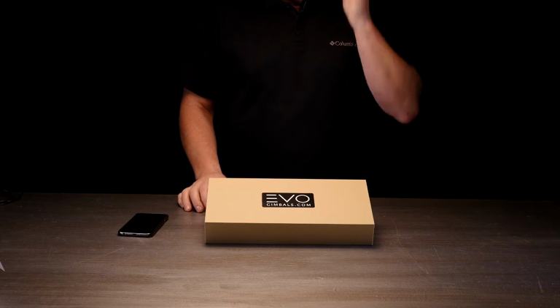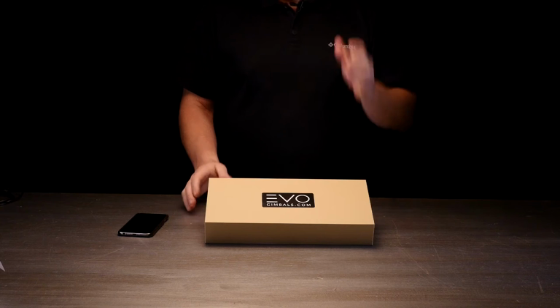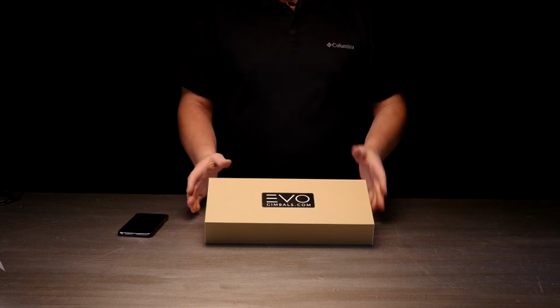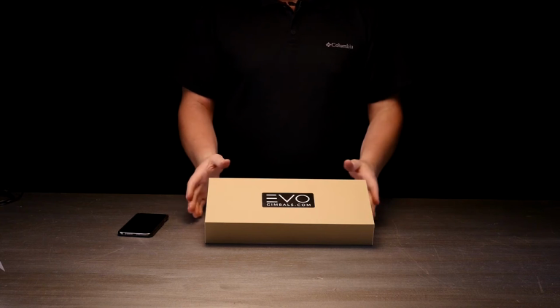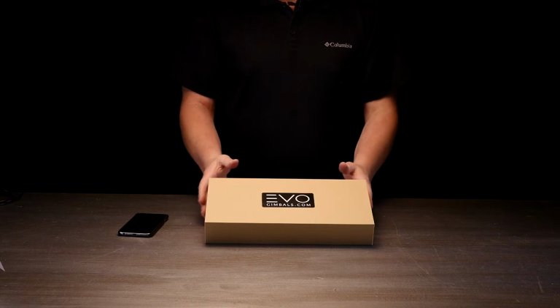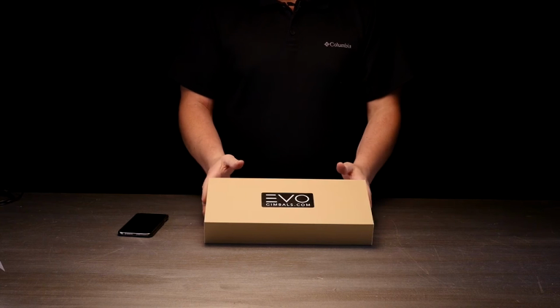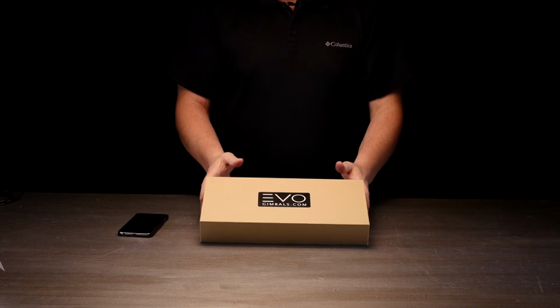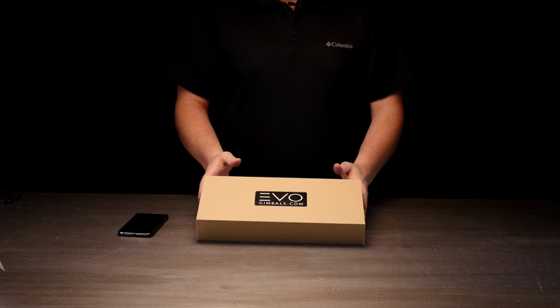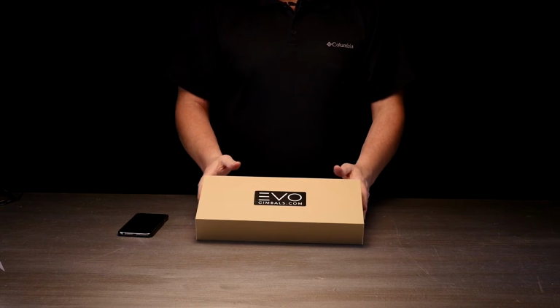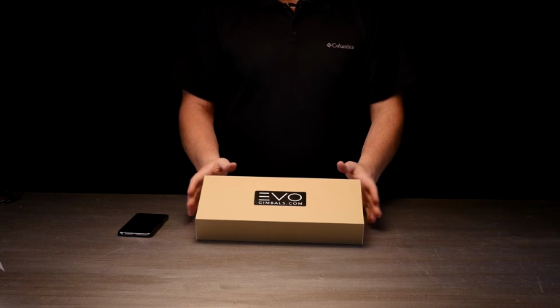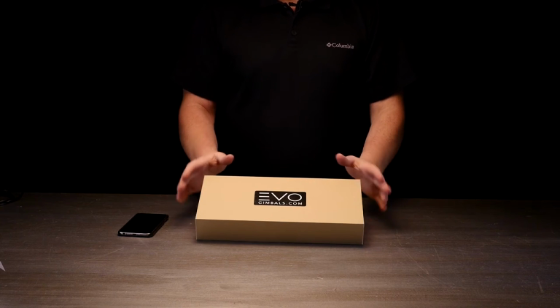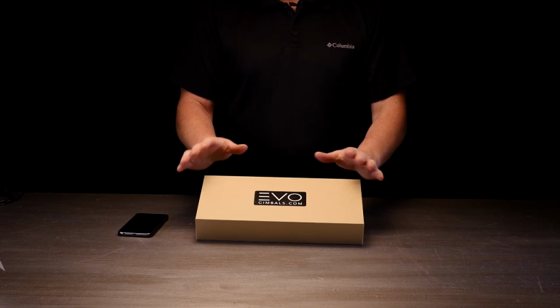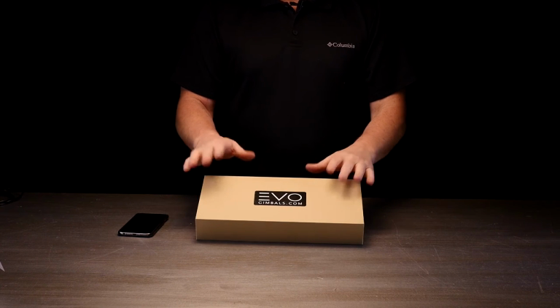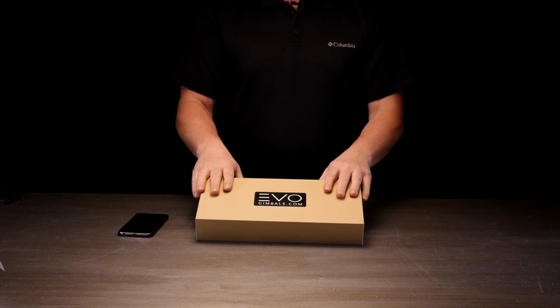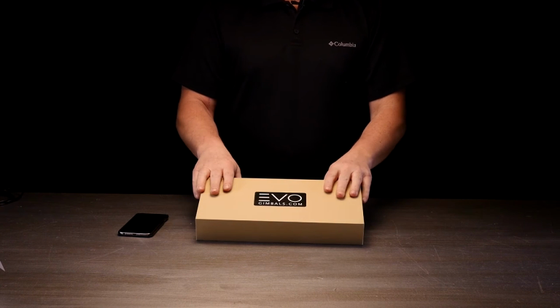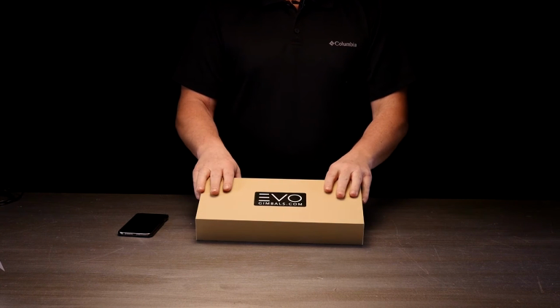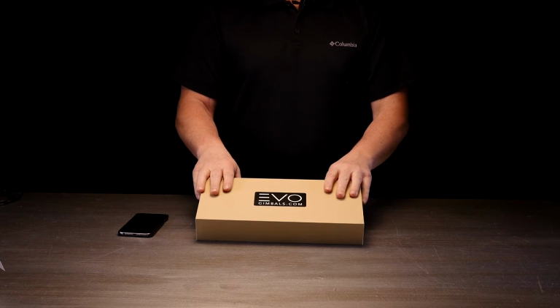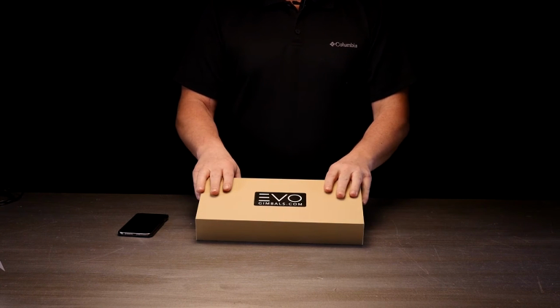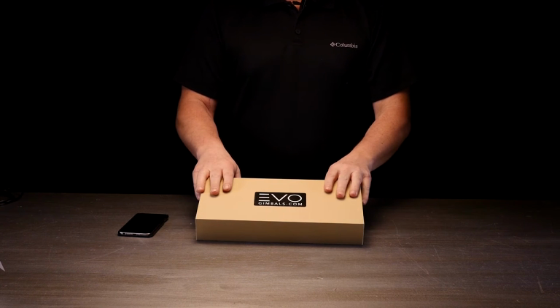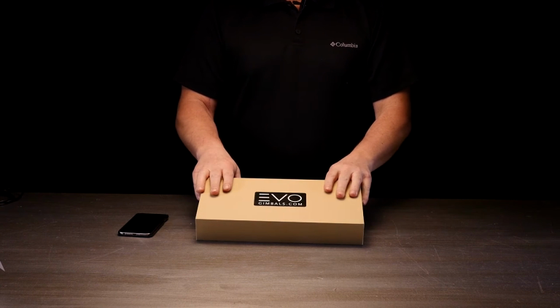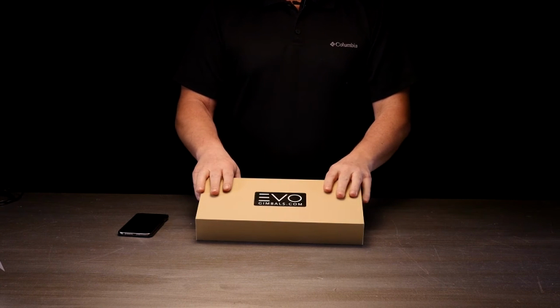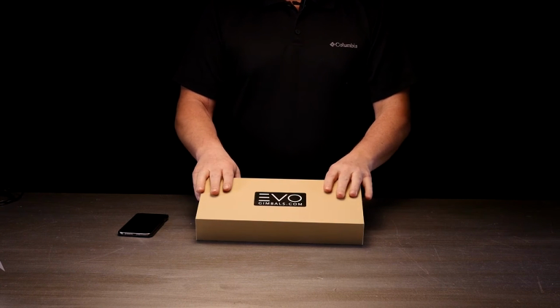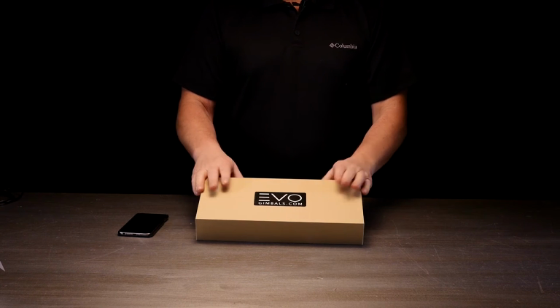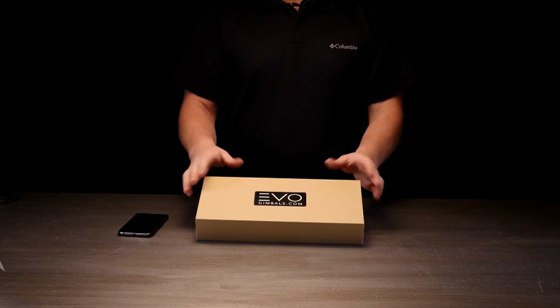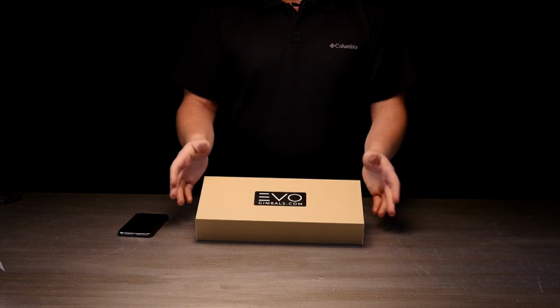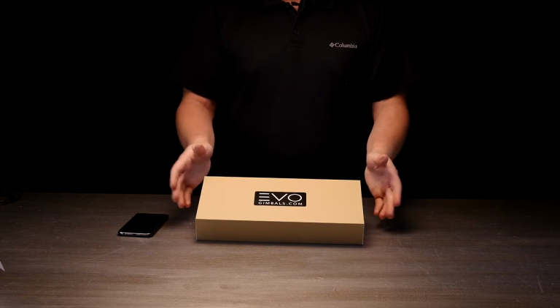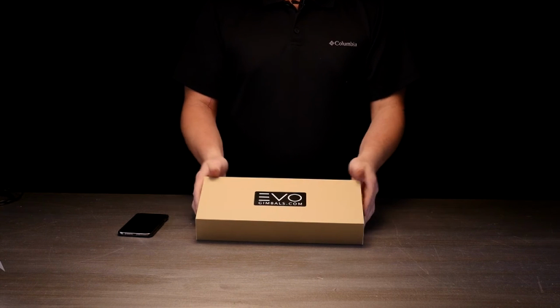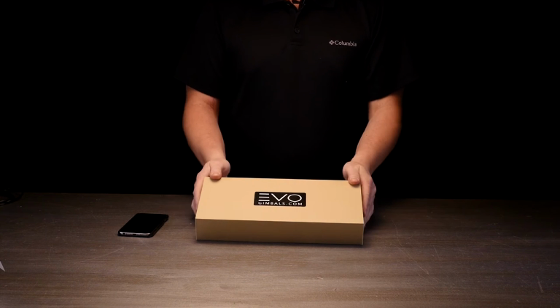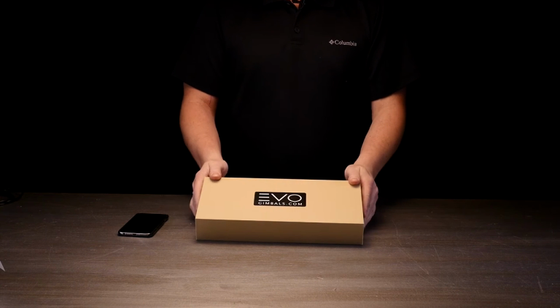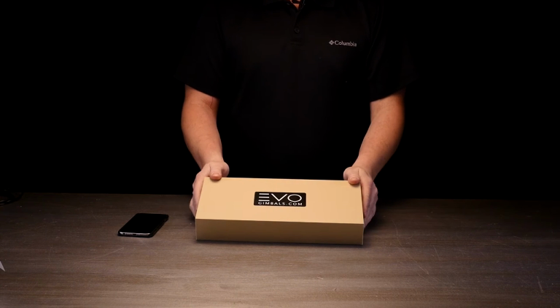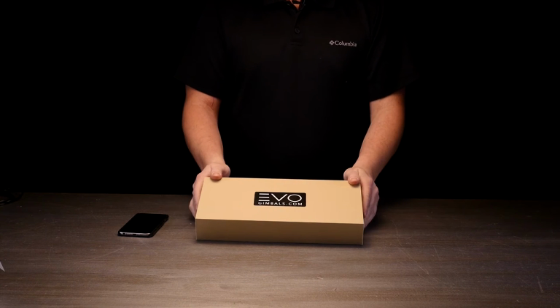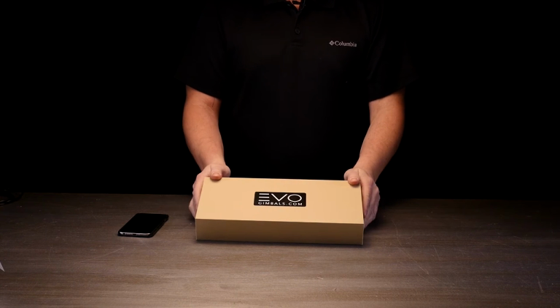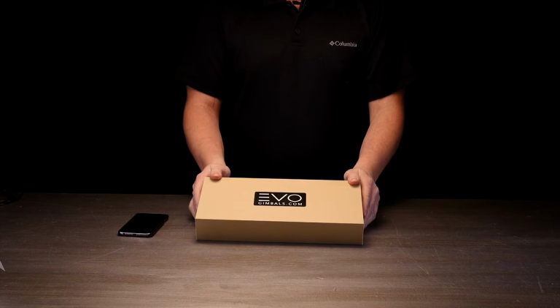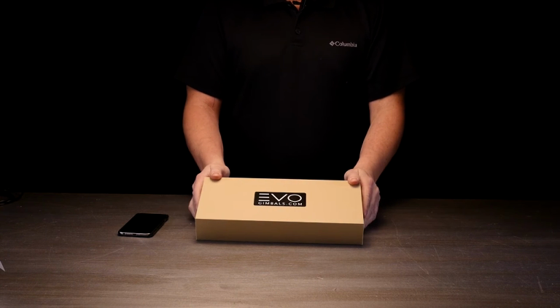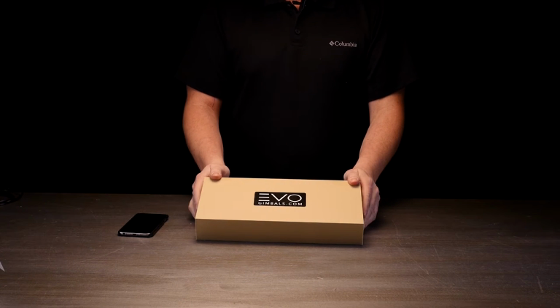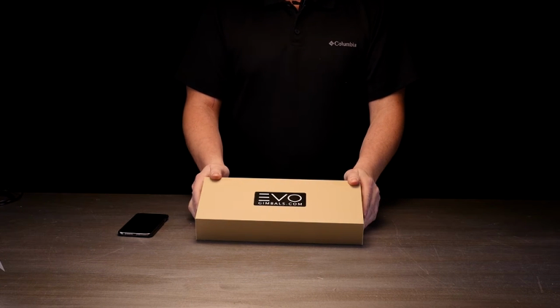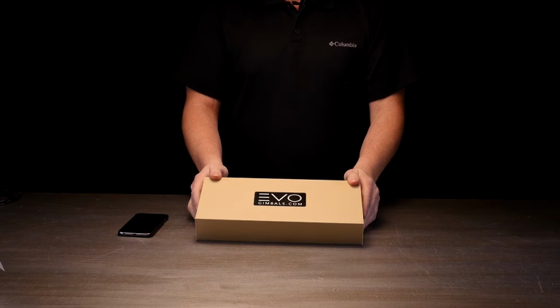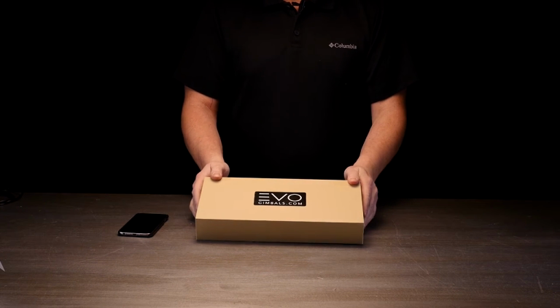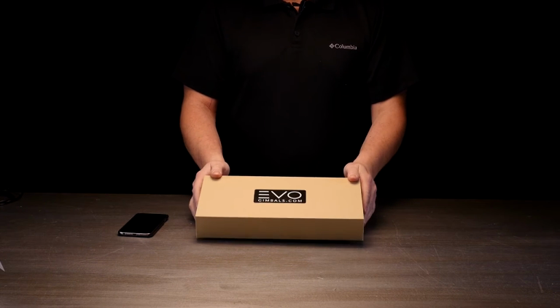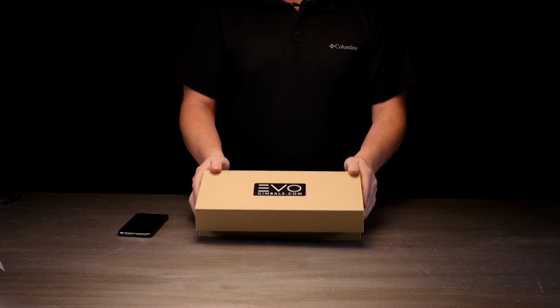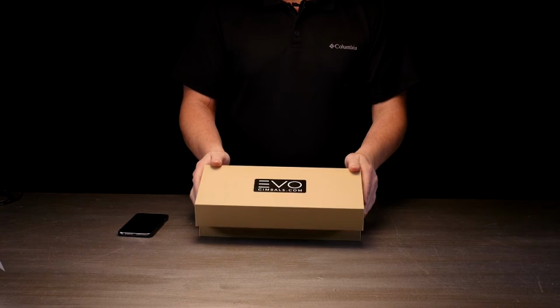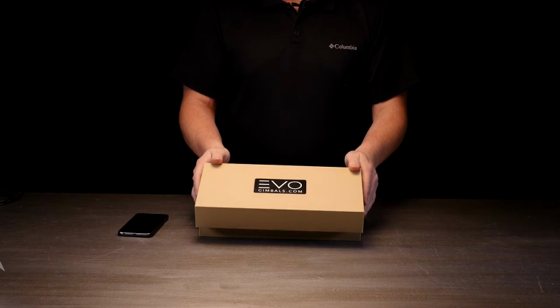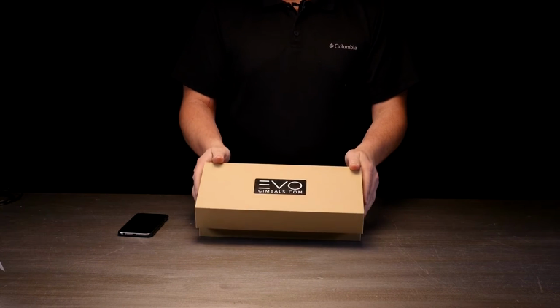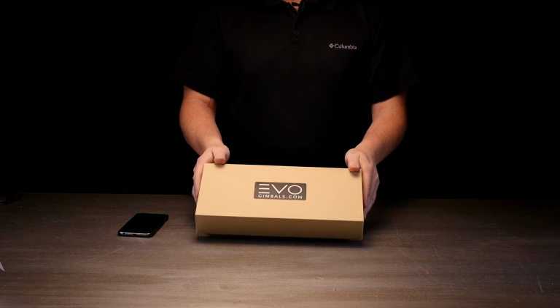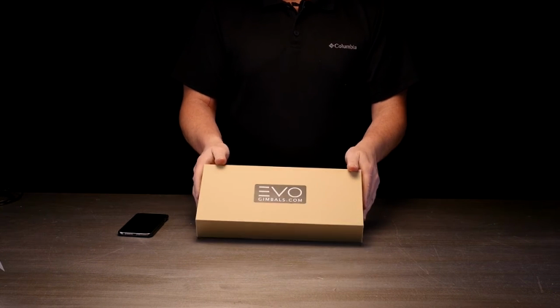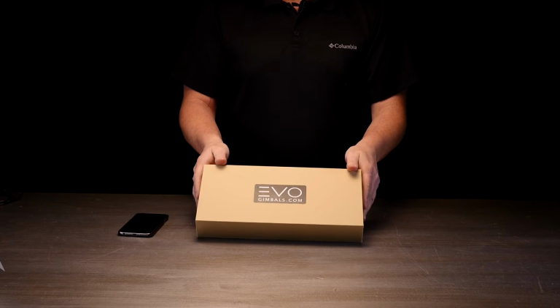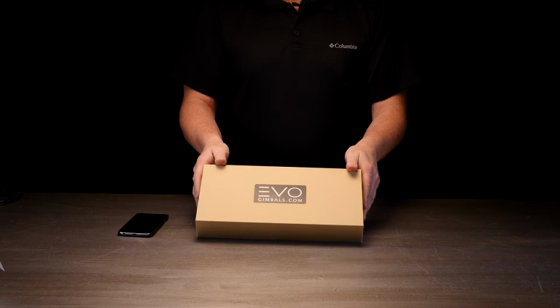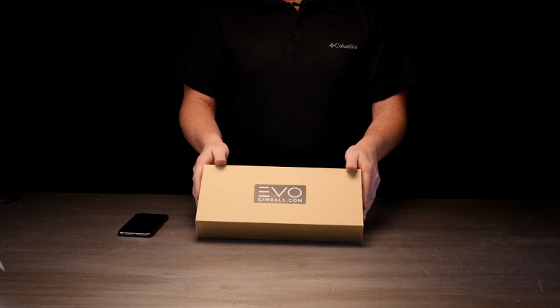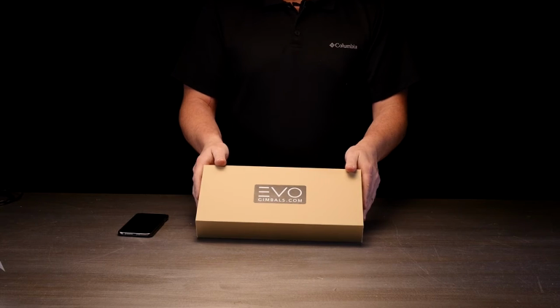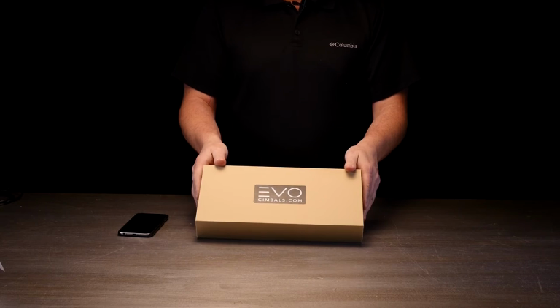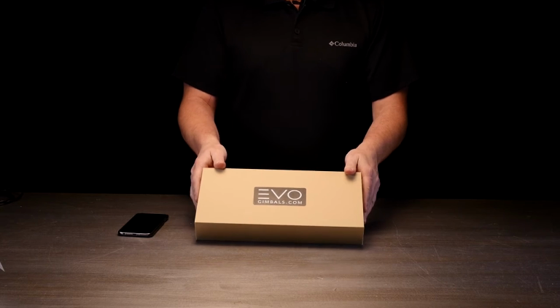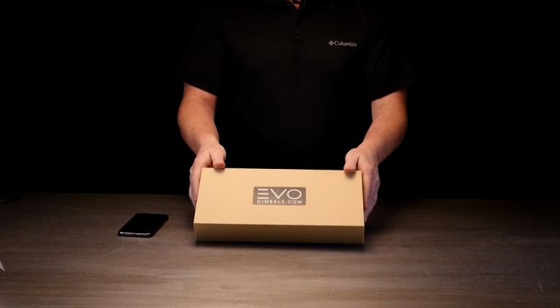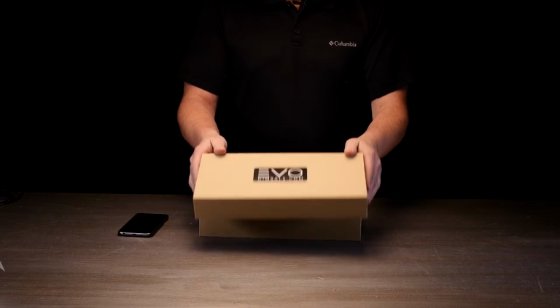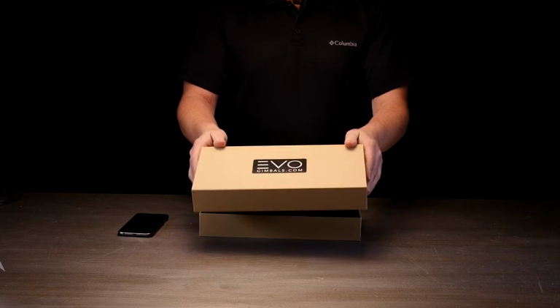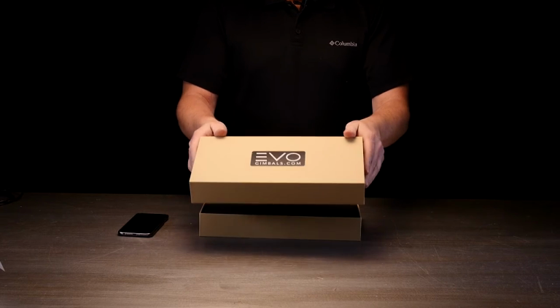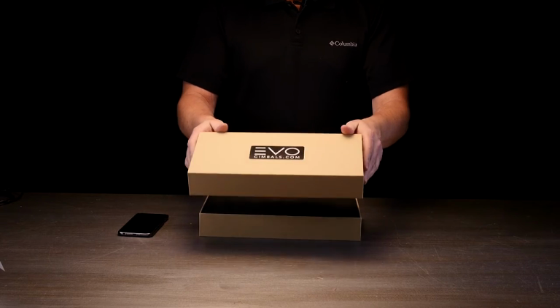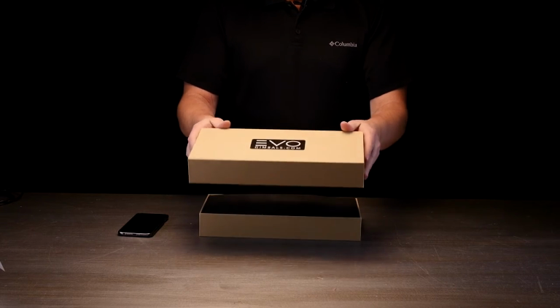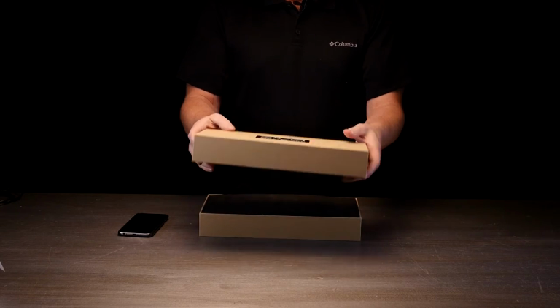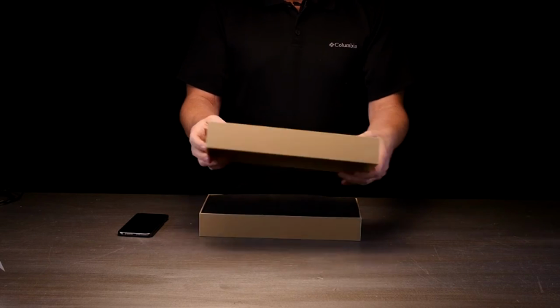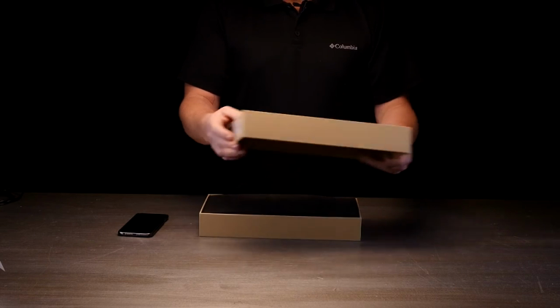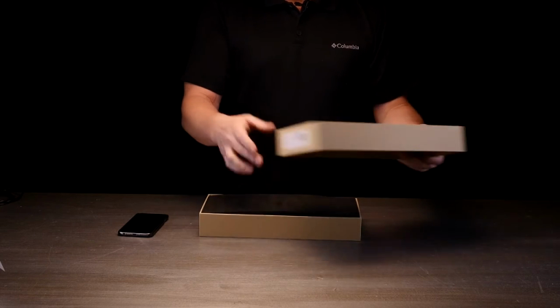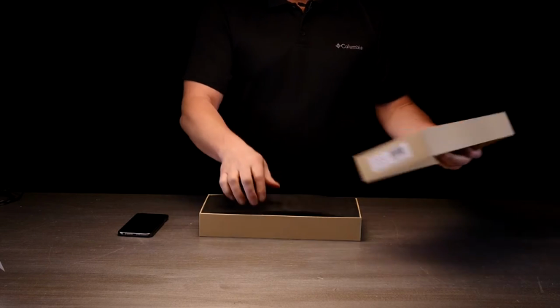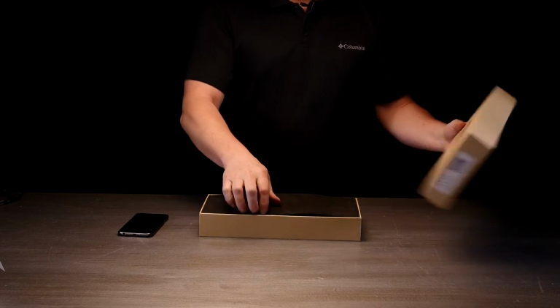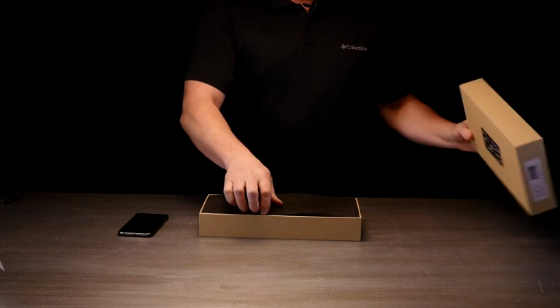I'm going to go ahead and do a quick unboxing and run you through the modes on your new Evo SP.